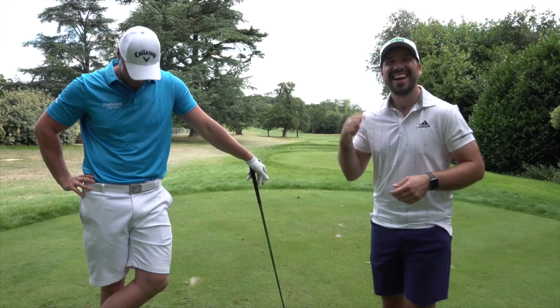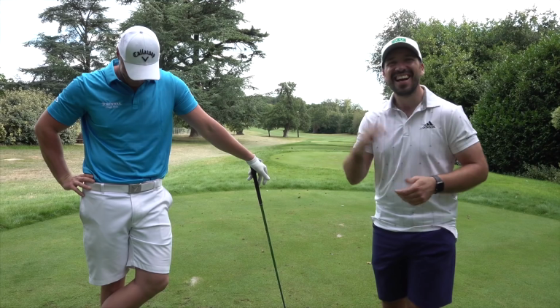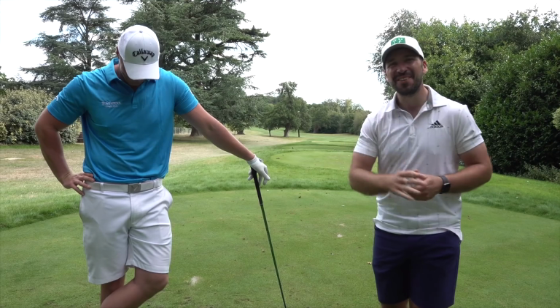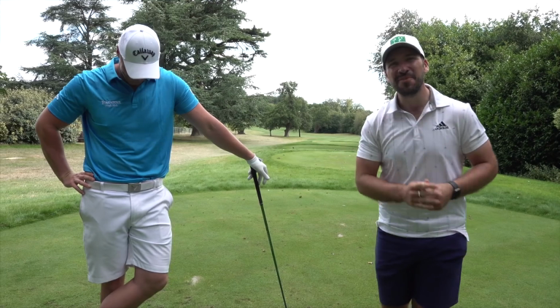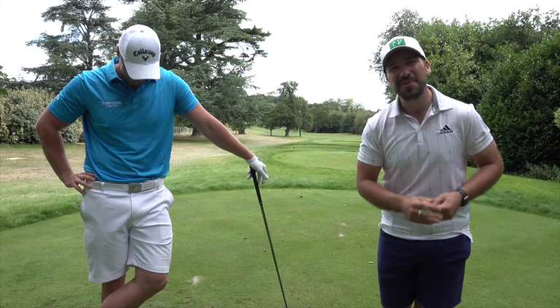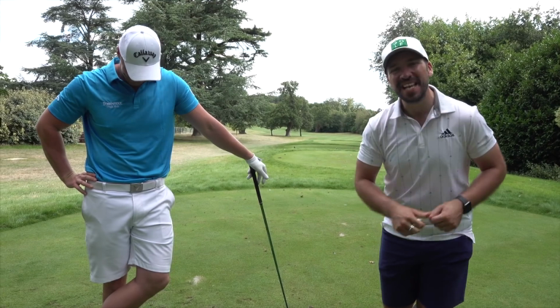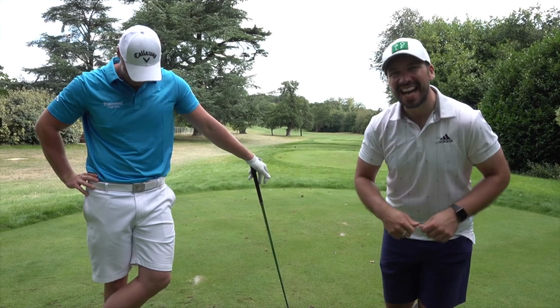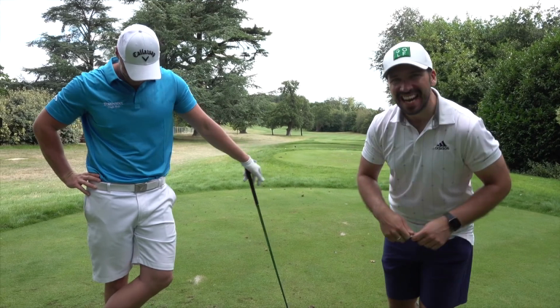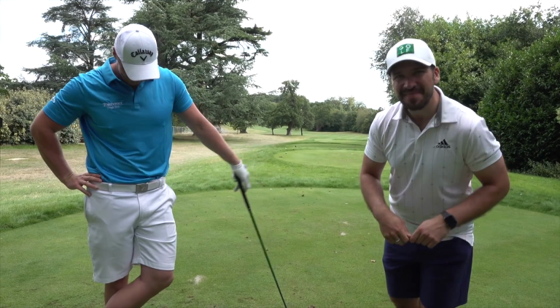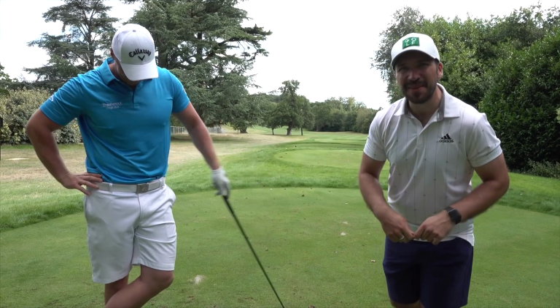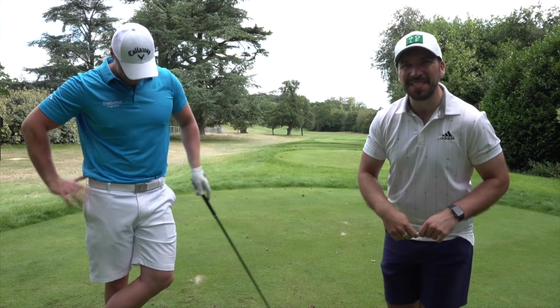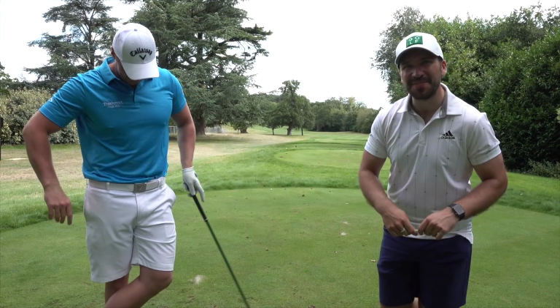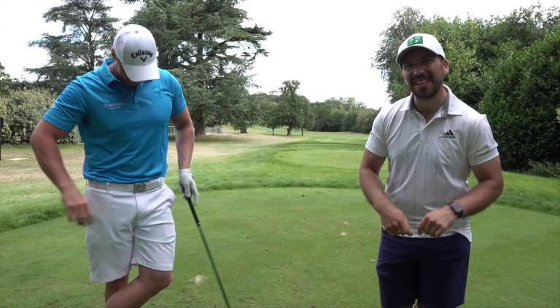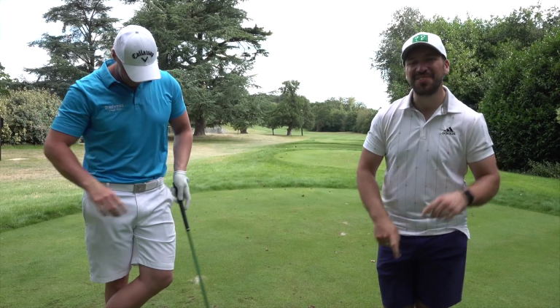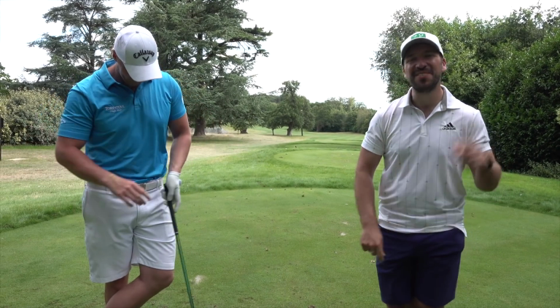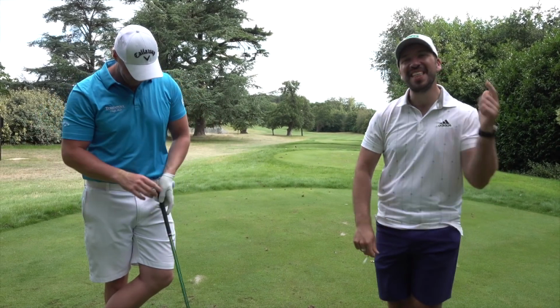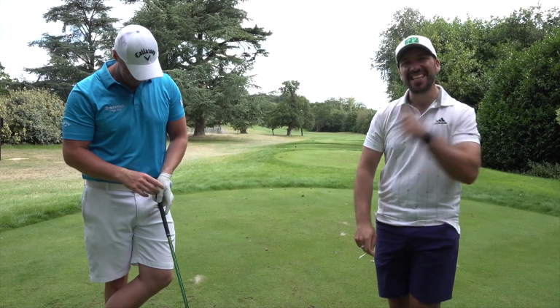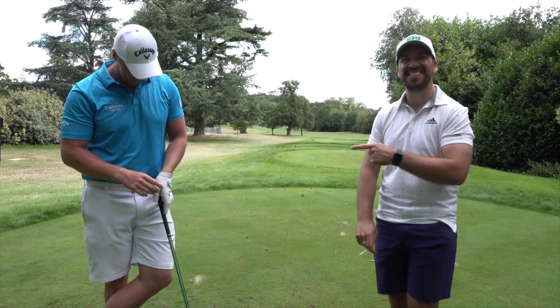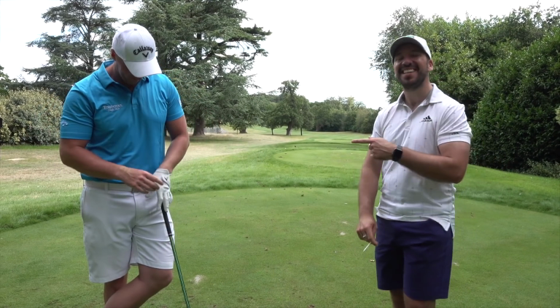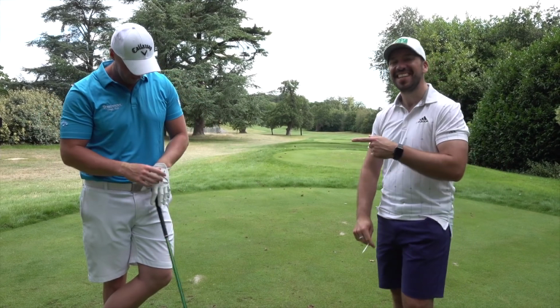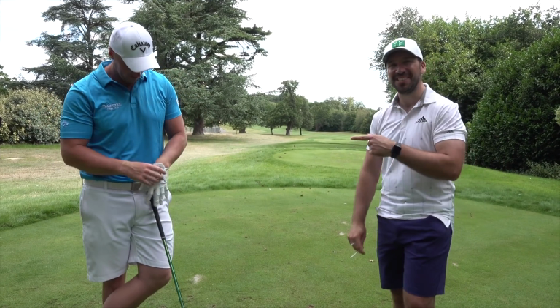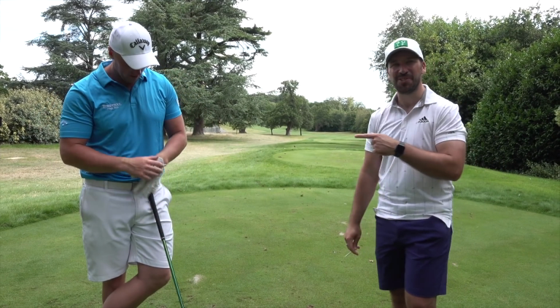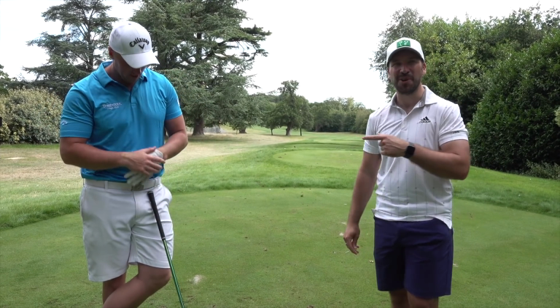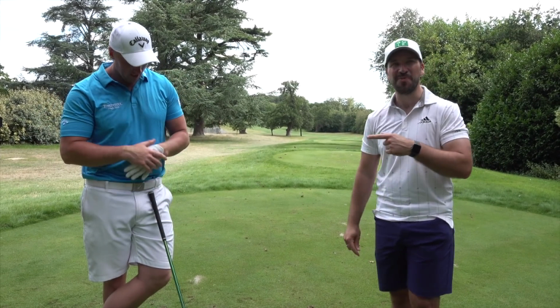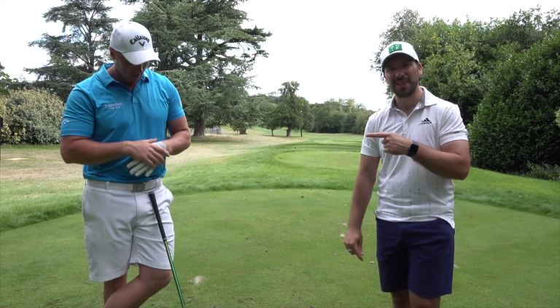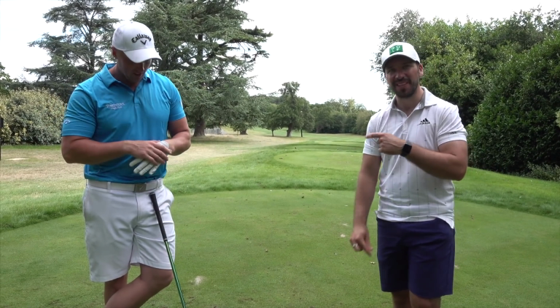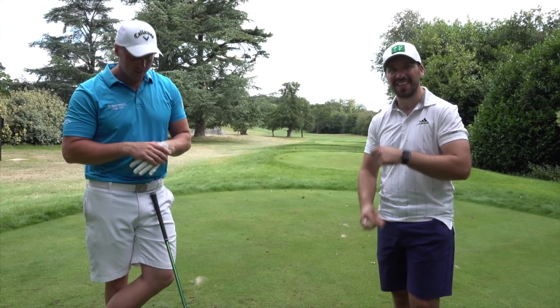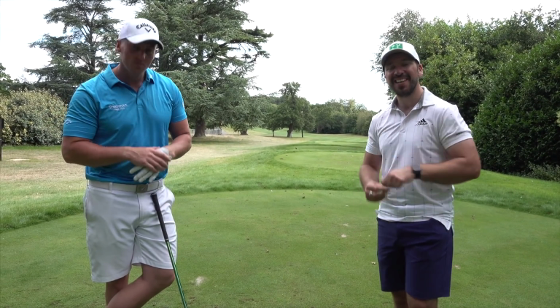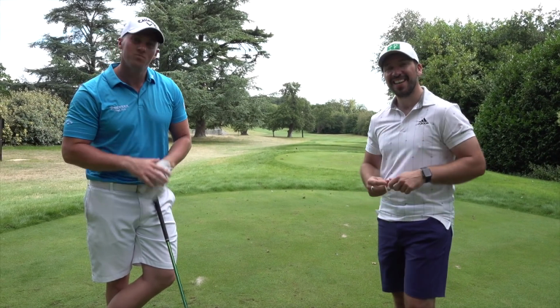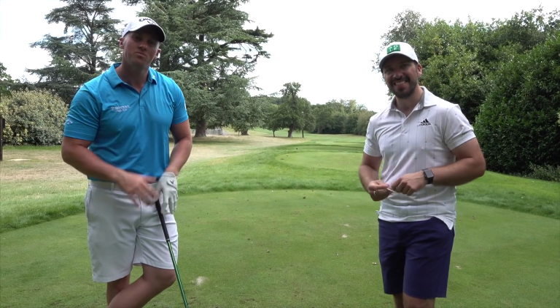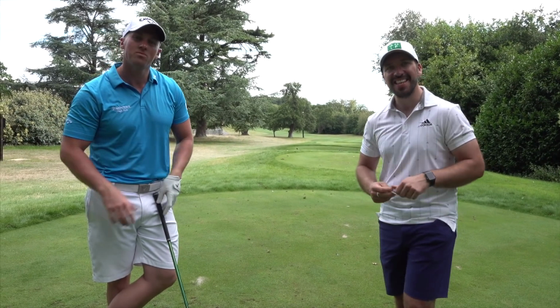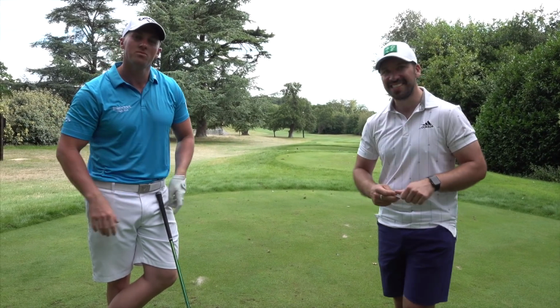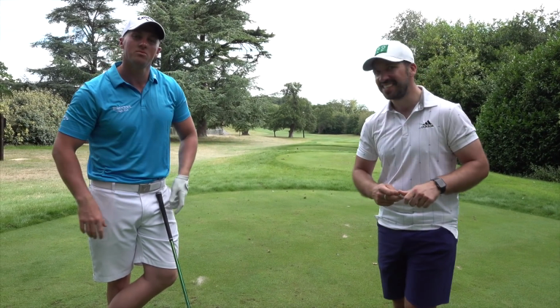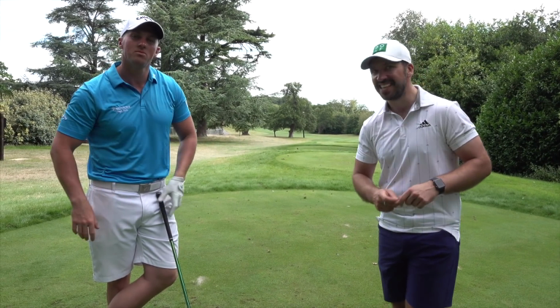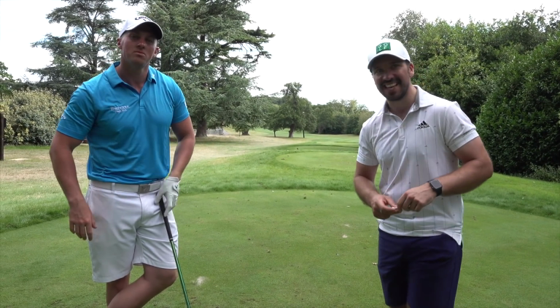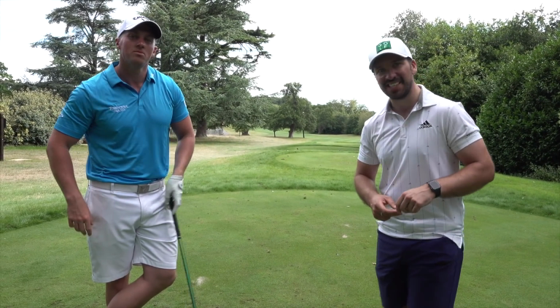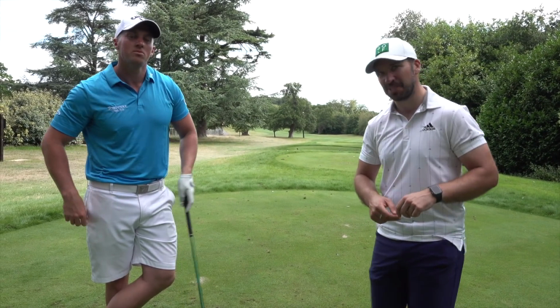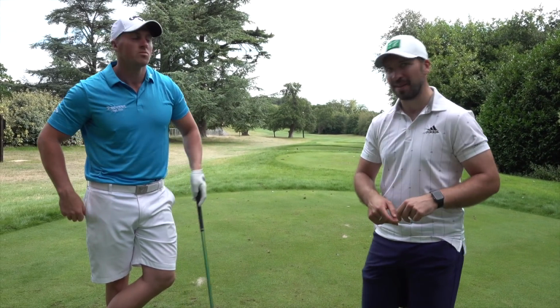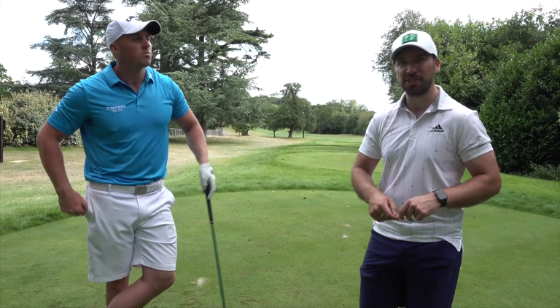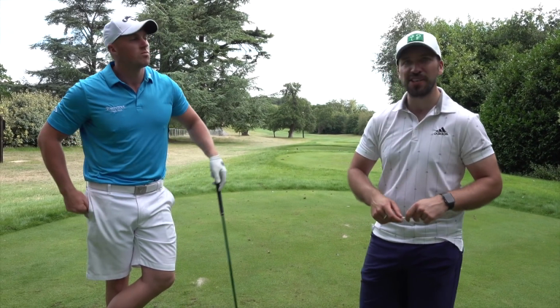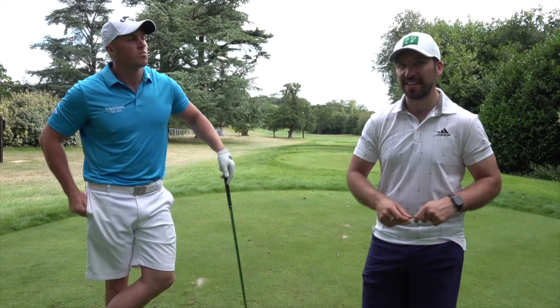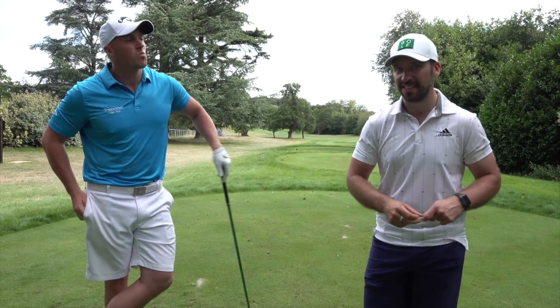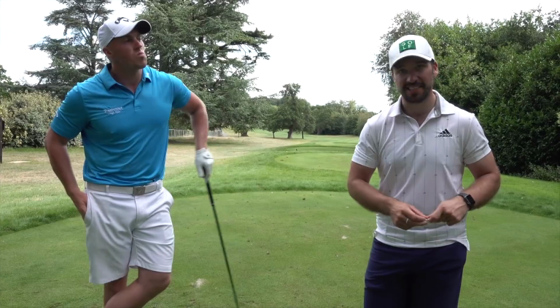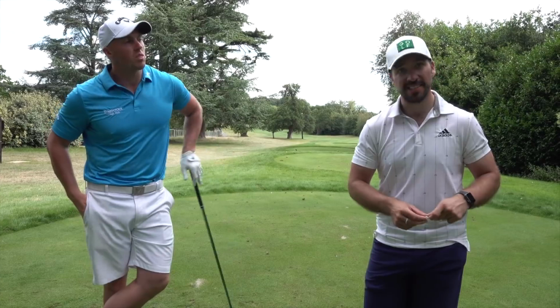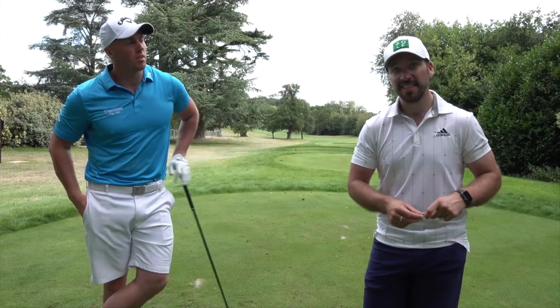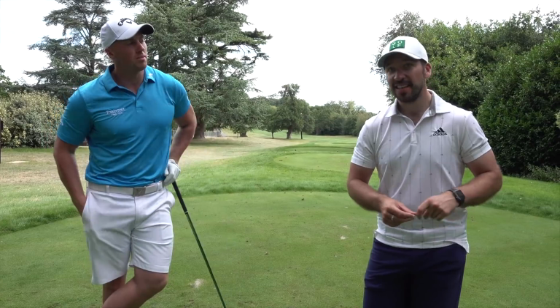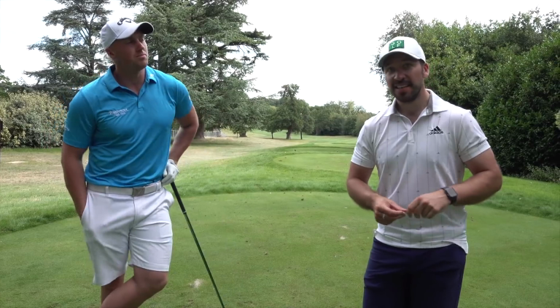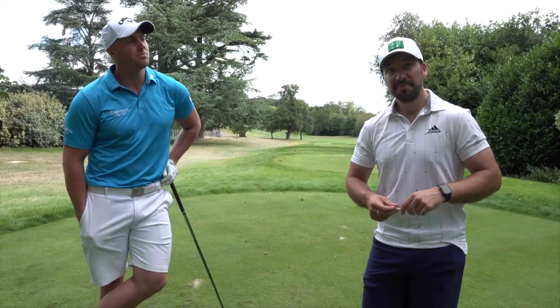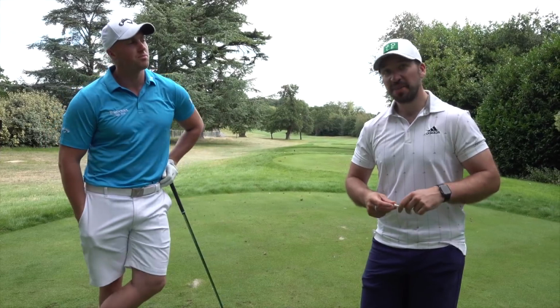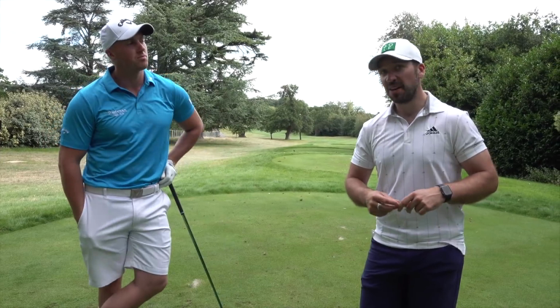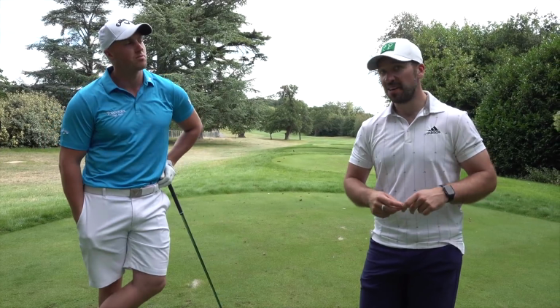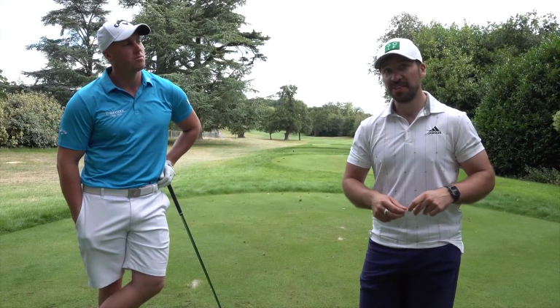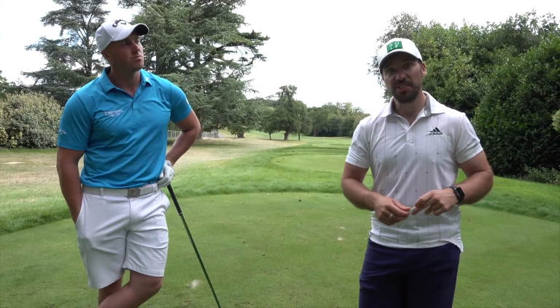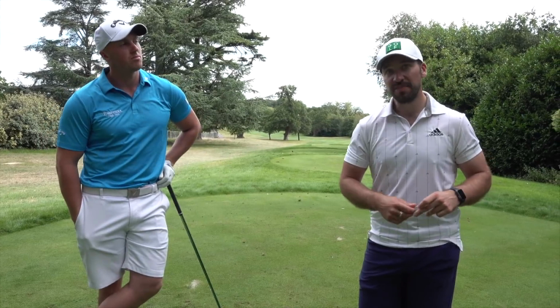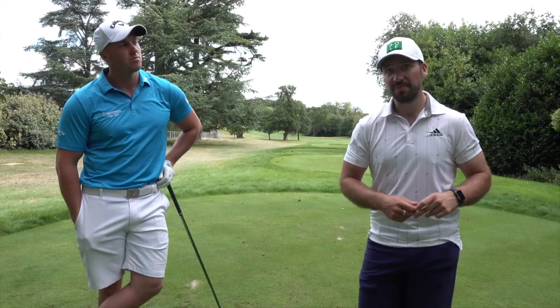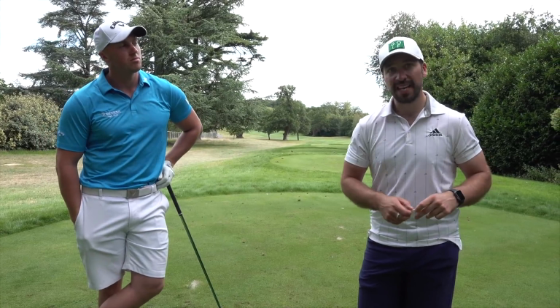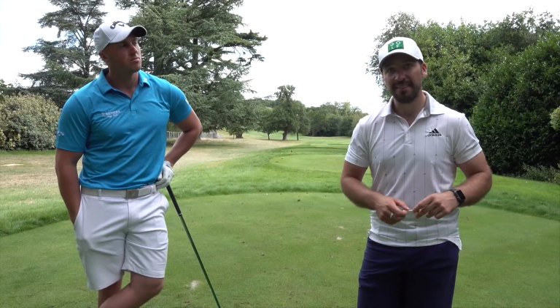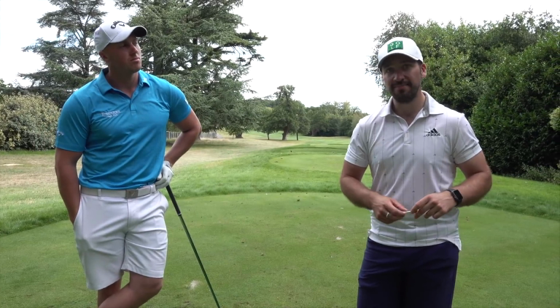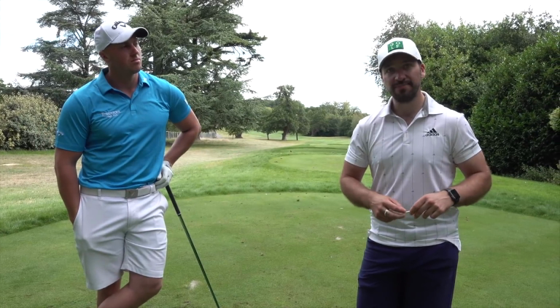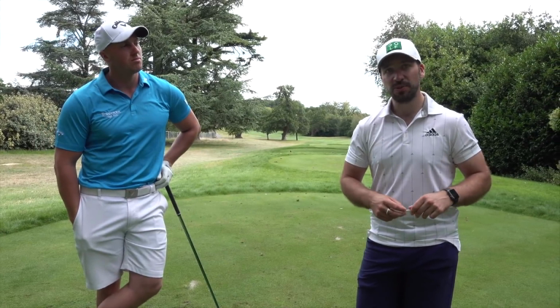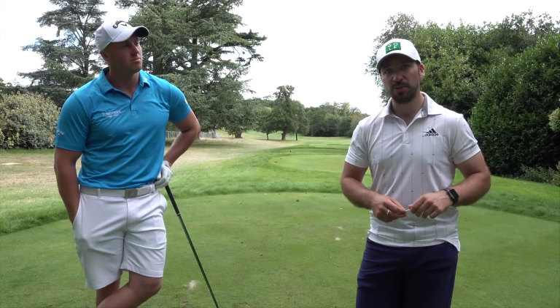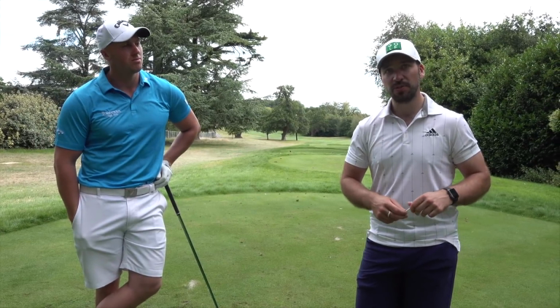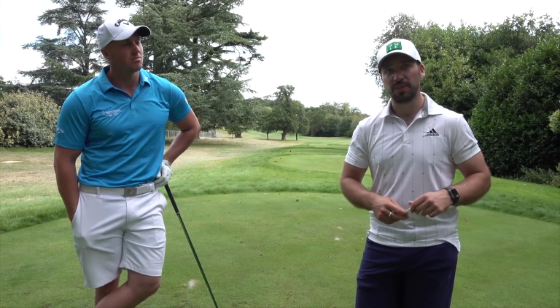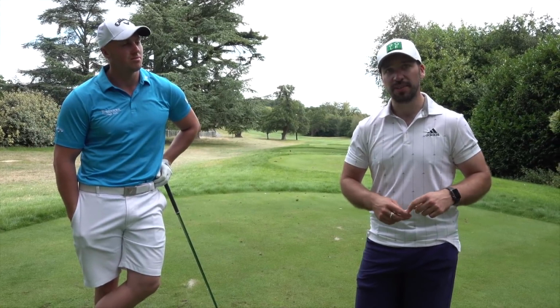Hello everybody, I'm Peter Finch, this is Joe Miller, and this is a smash it as hard as you can course vlog.